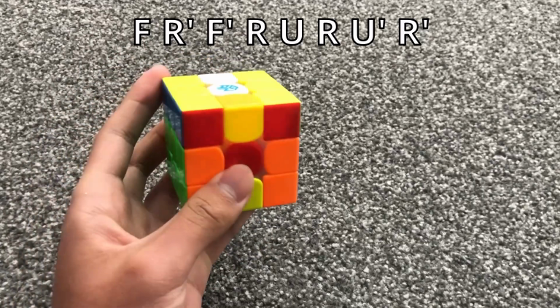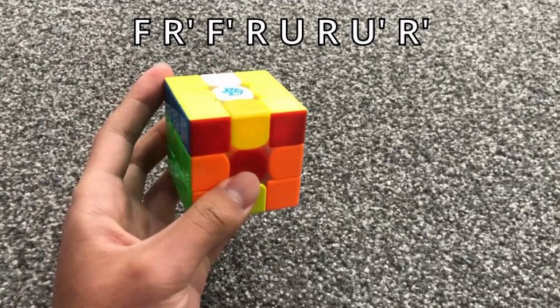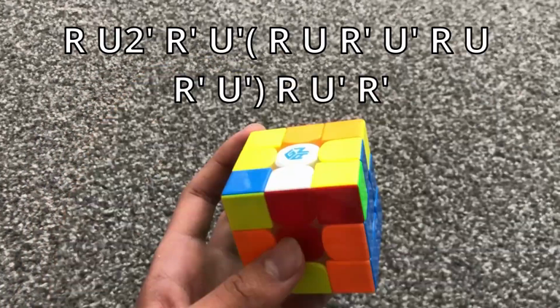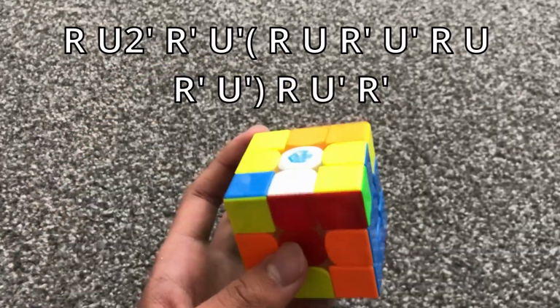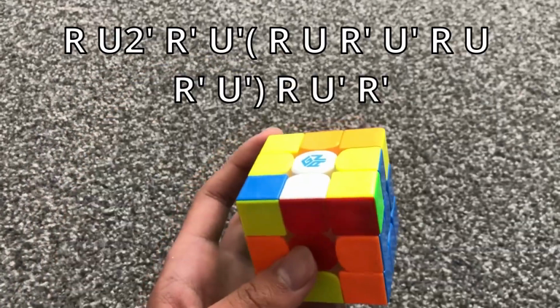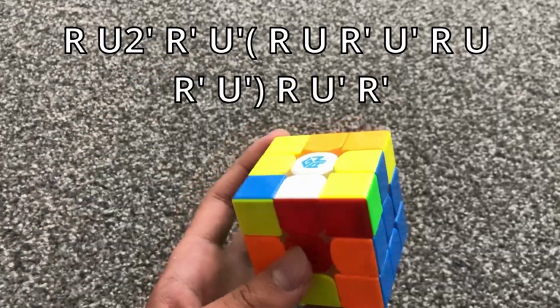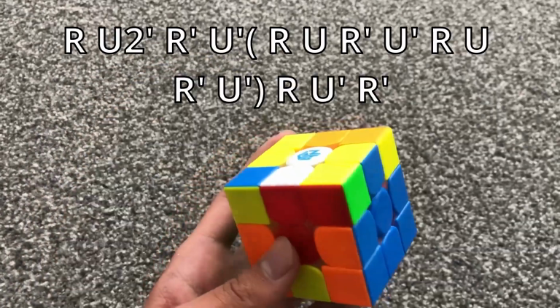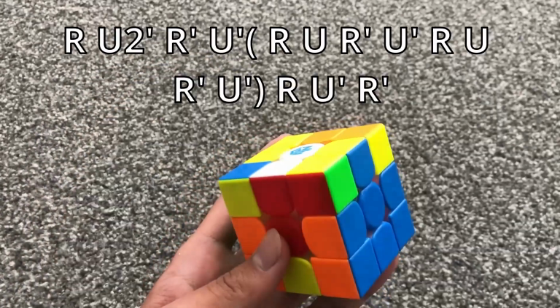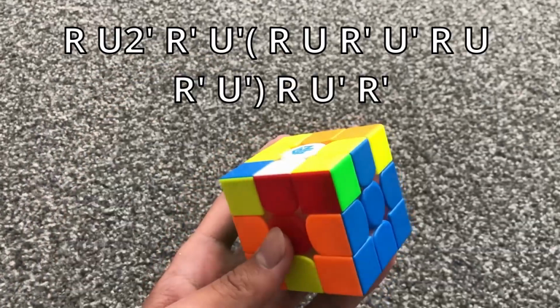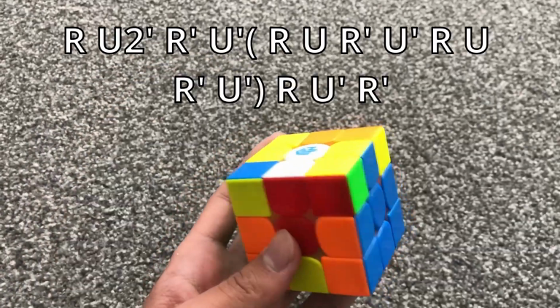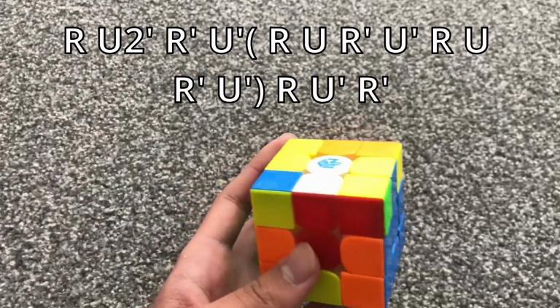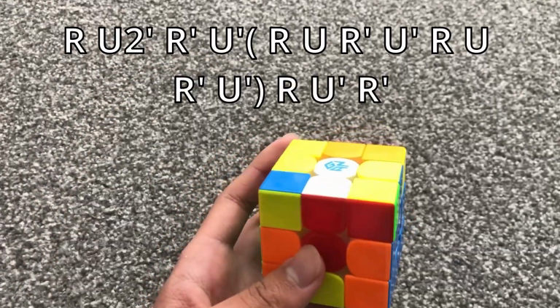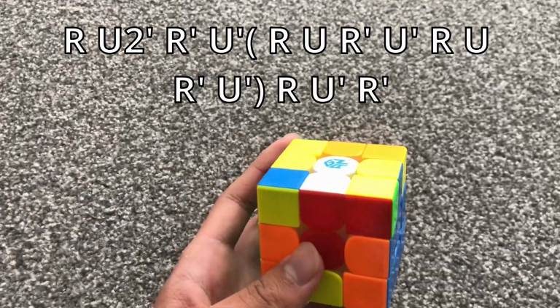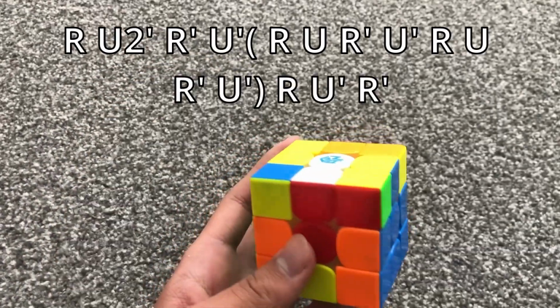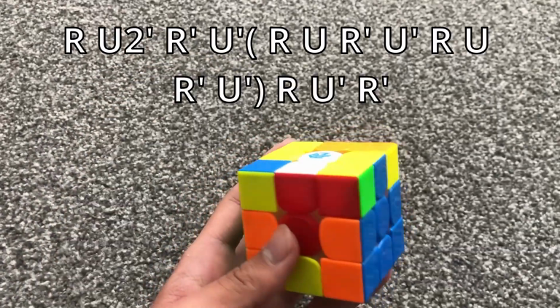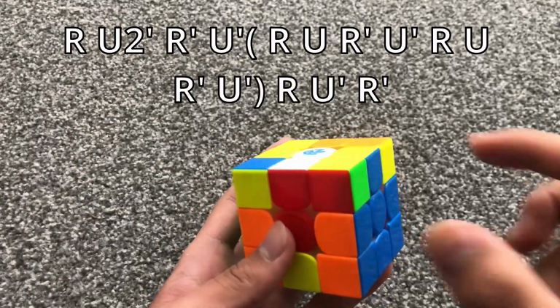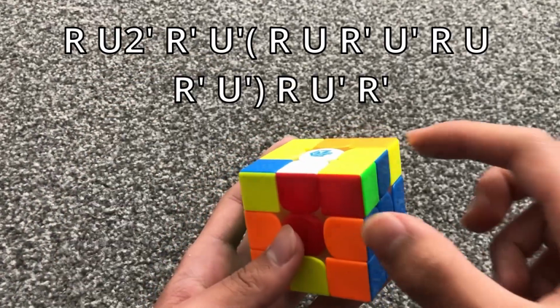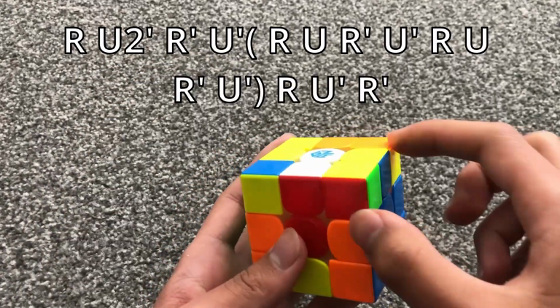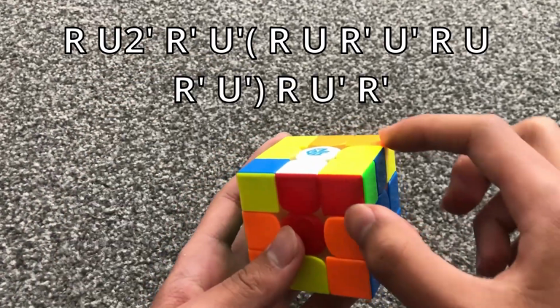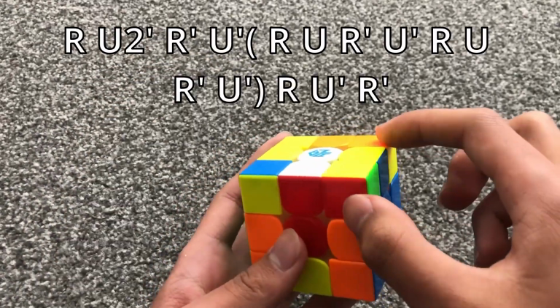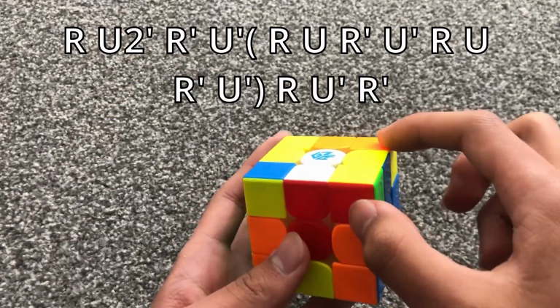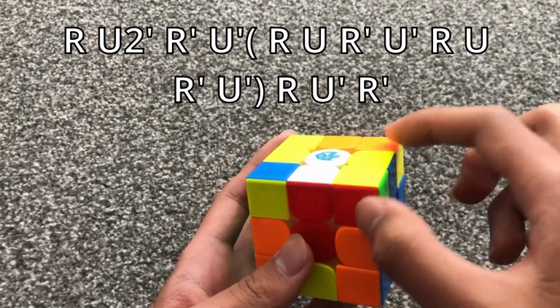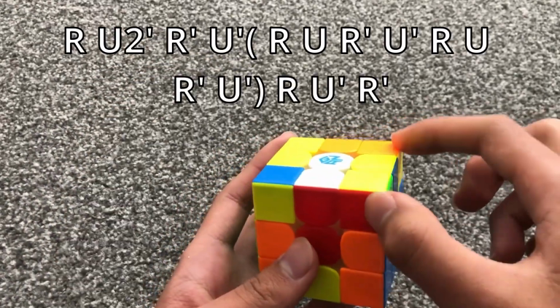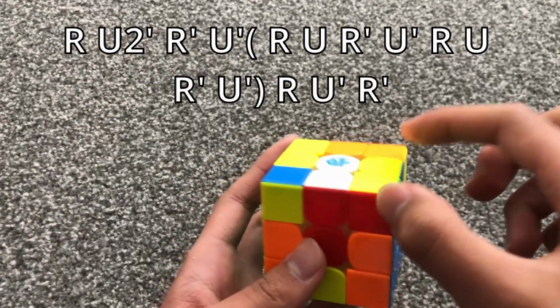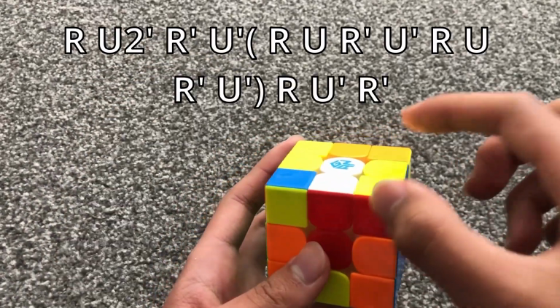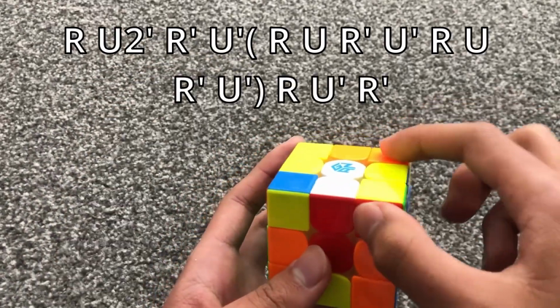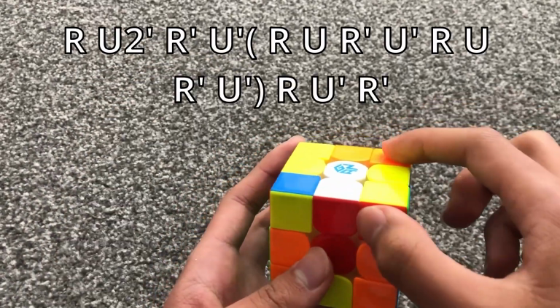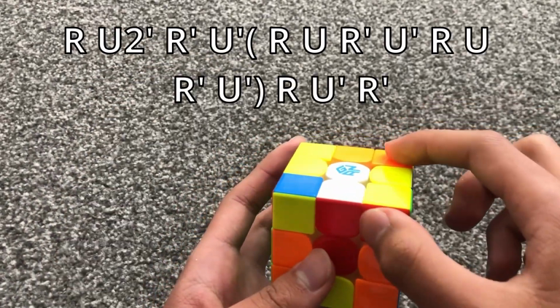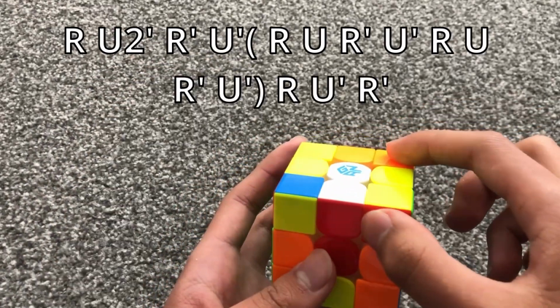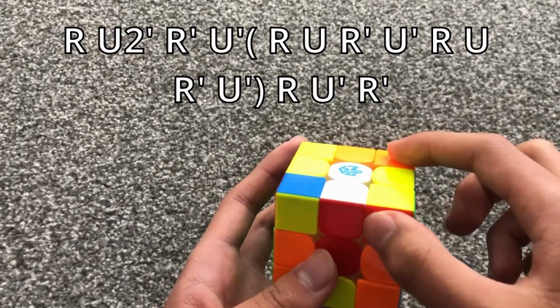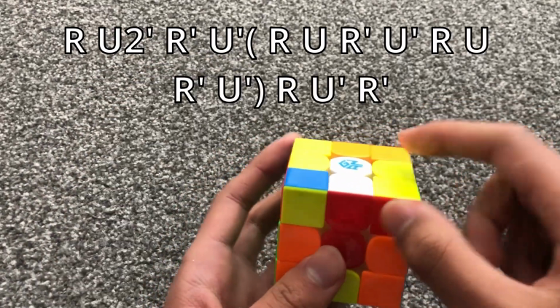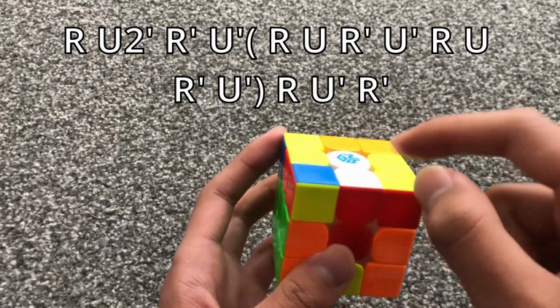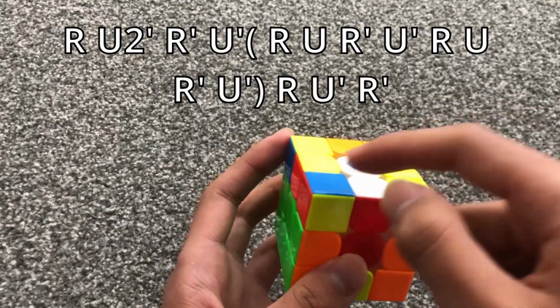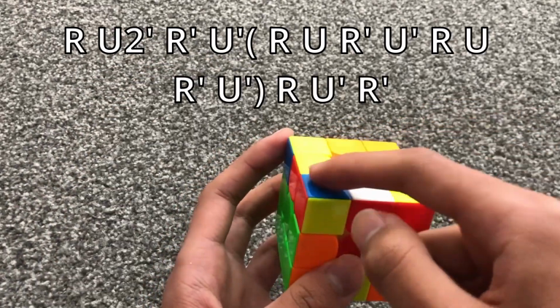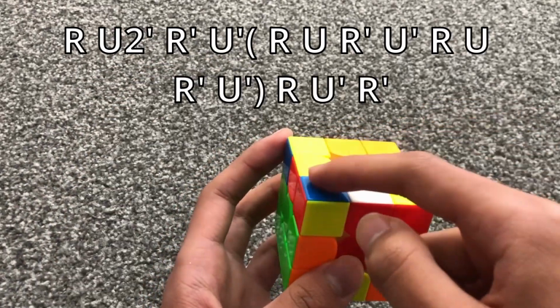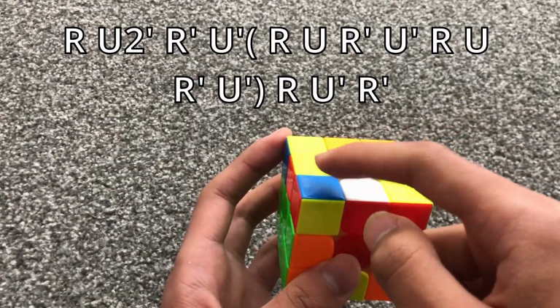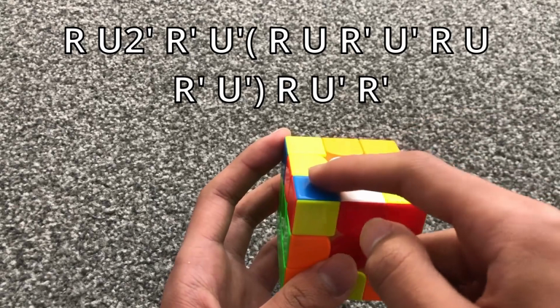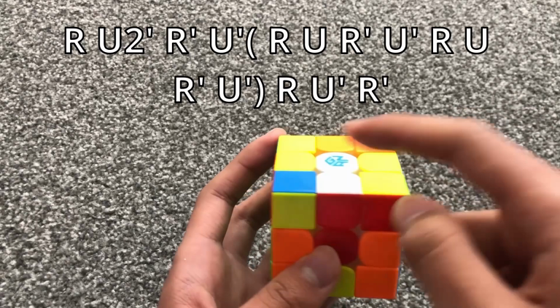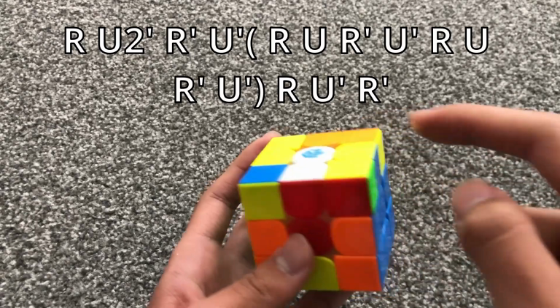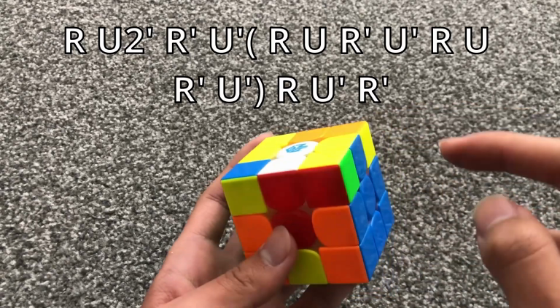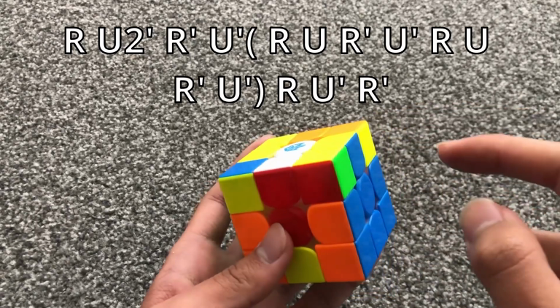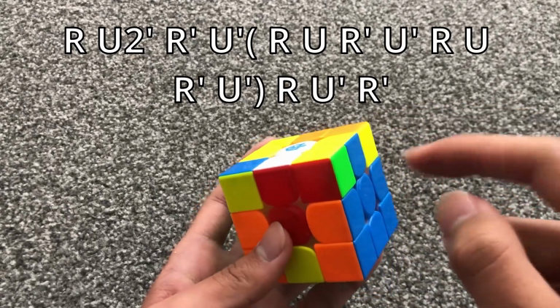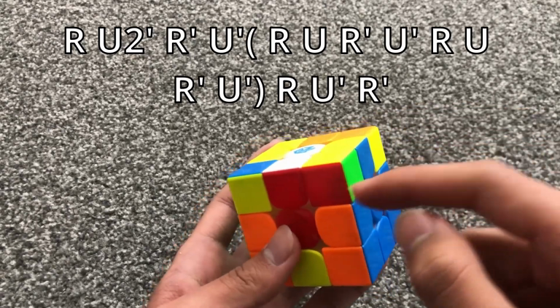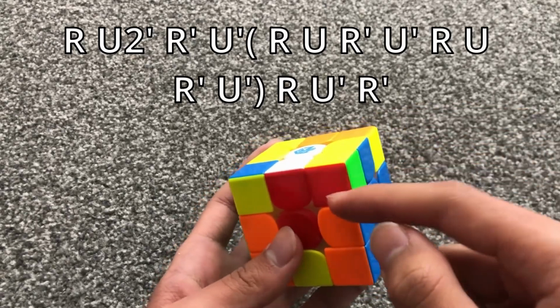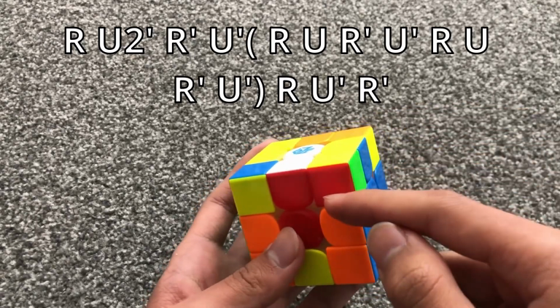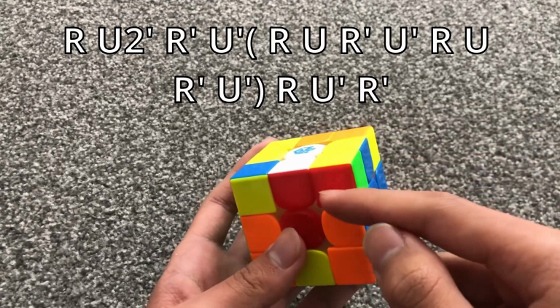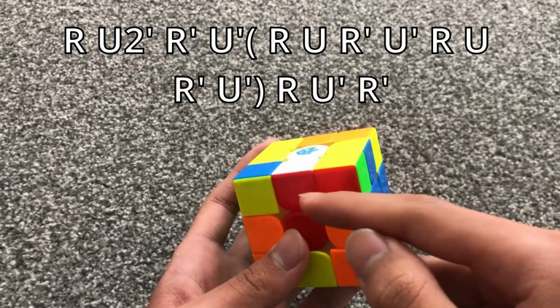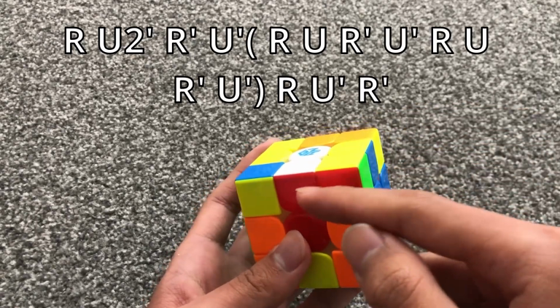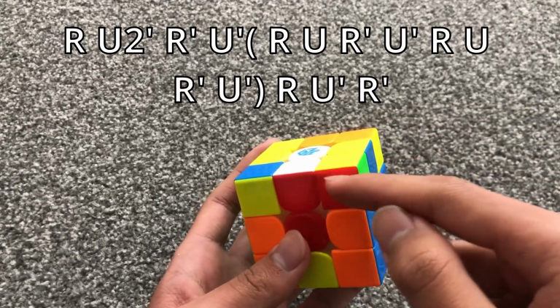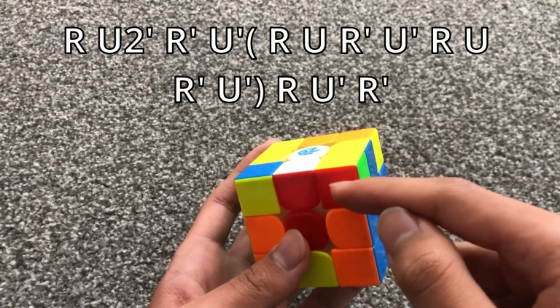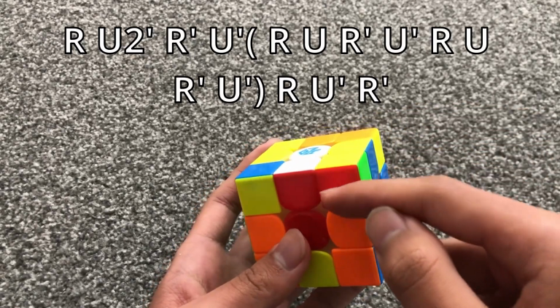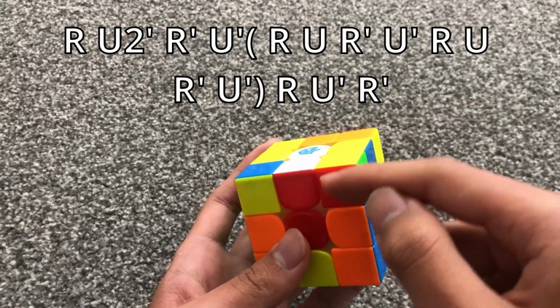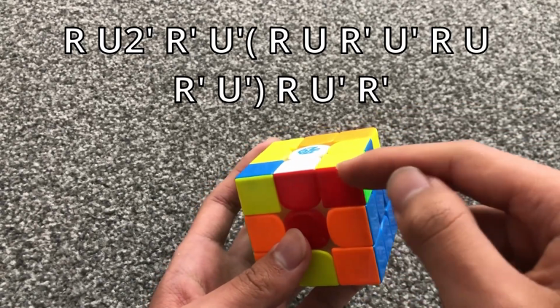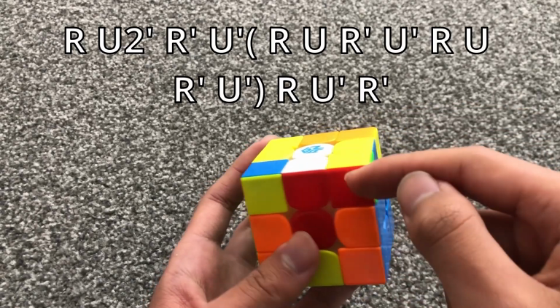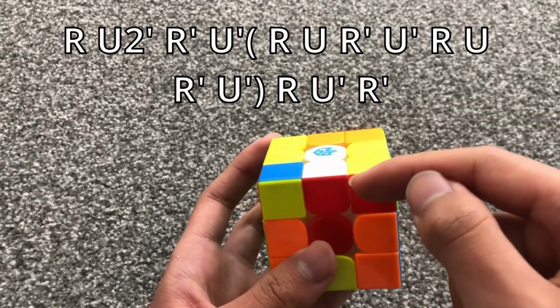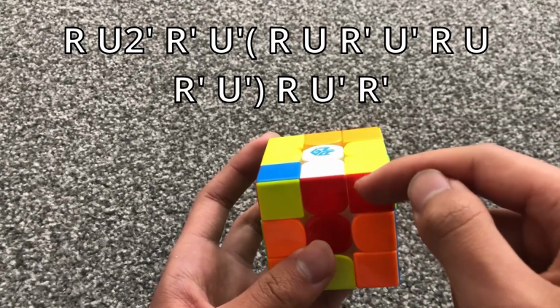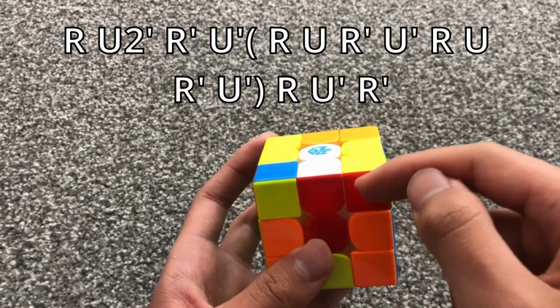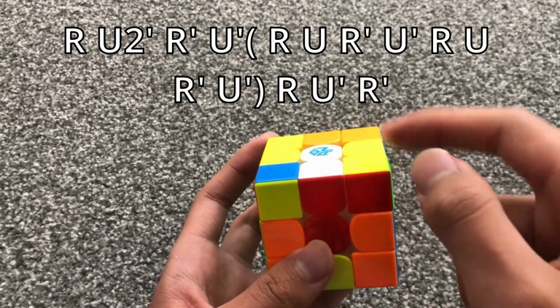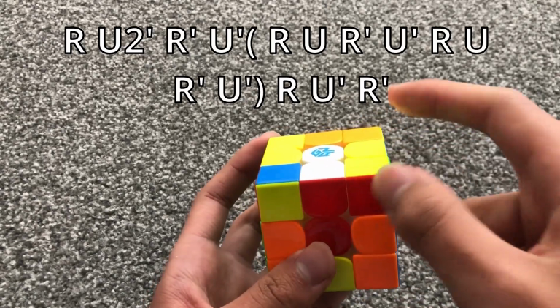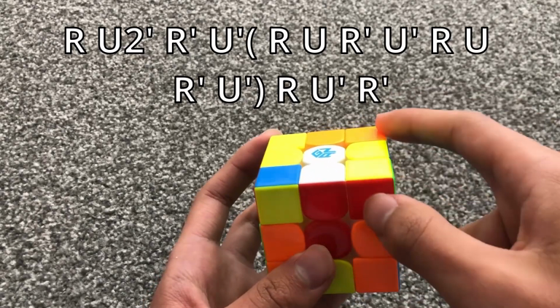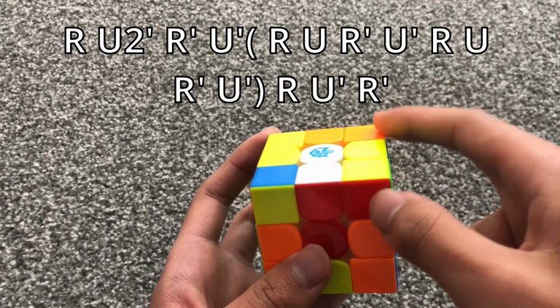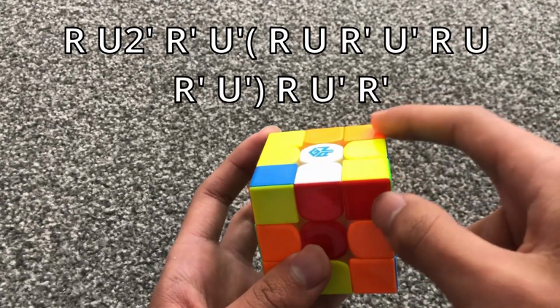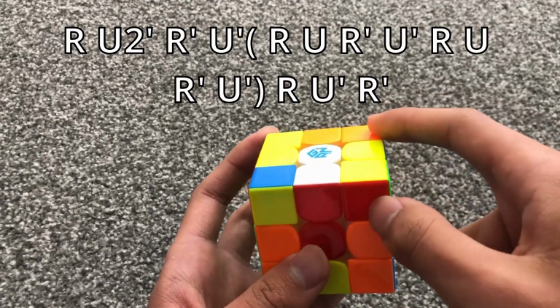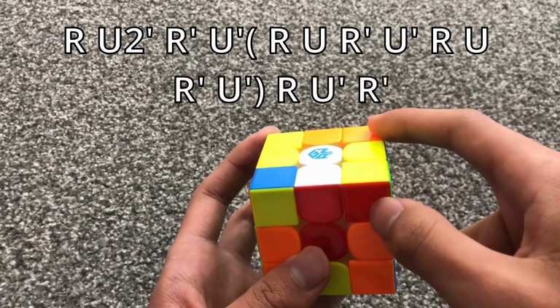For this case, when these two stickers are opposite and this sticker is not matching or opposite any of them, you do this algorithm.